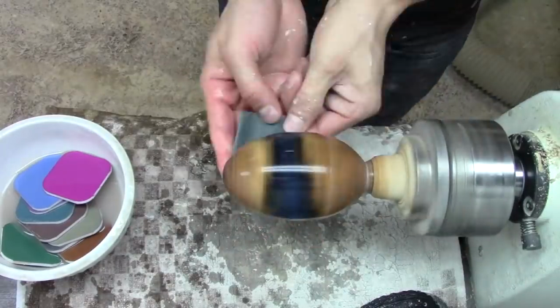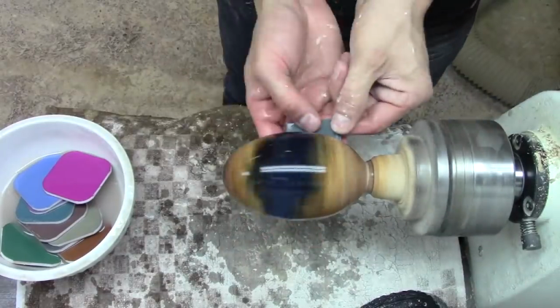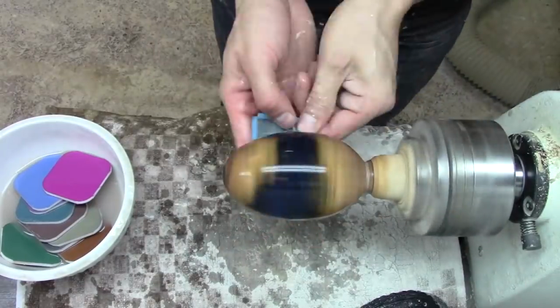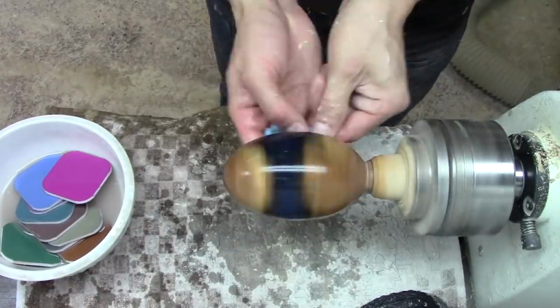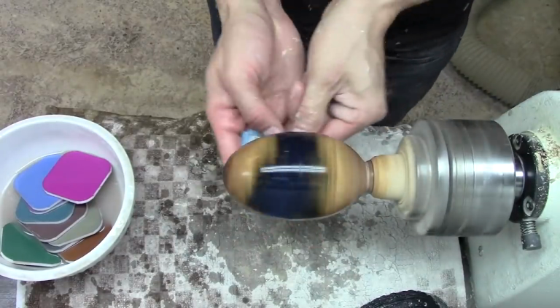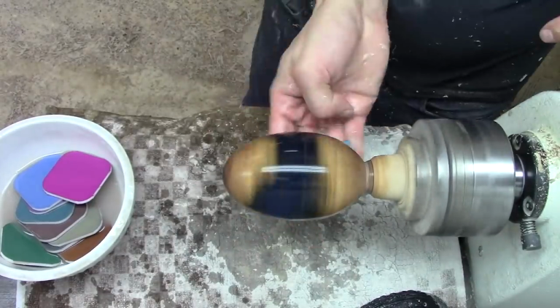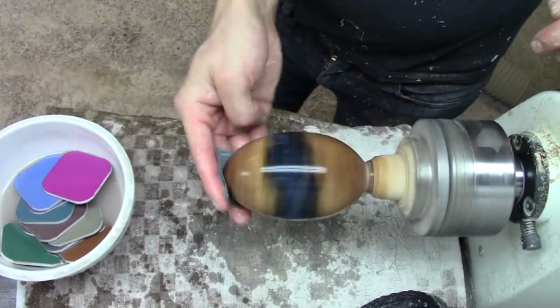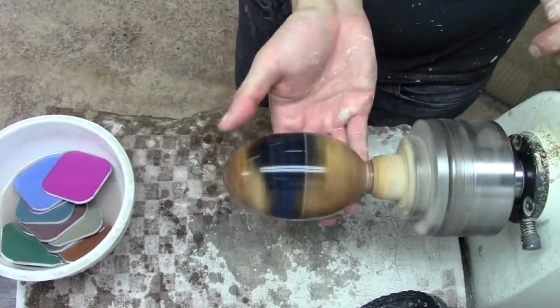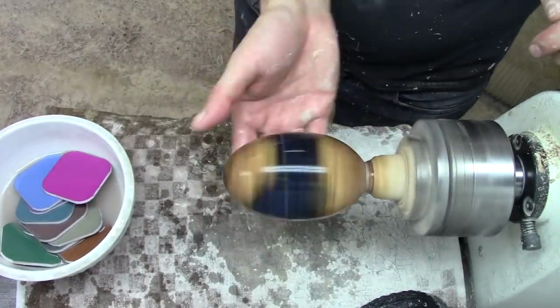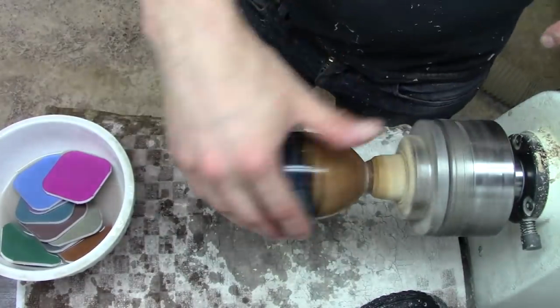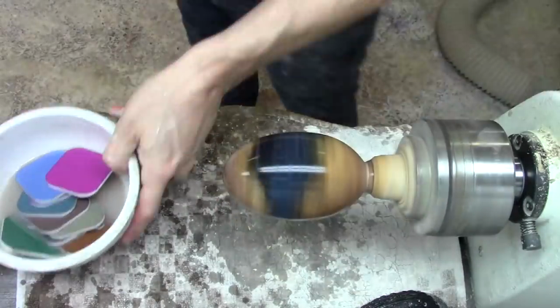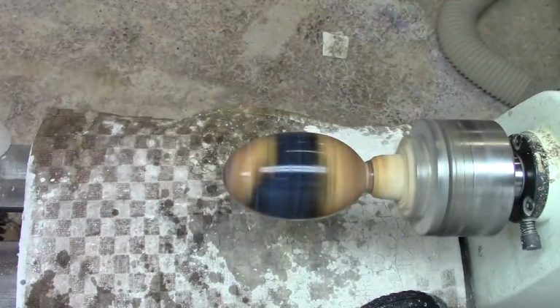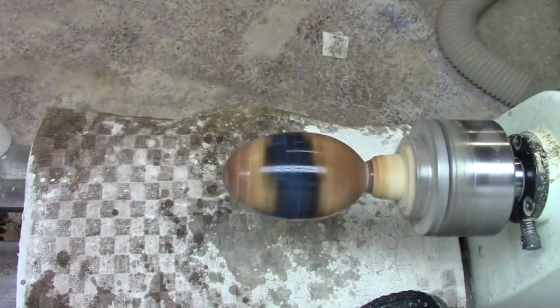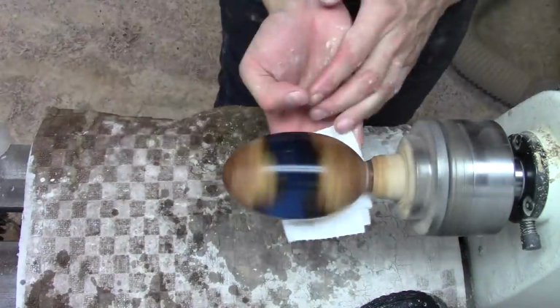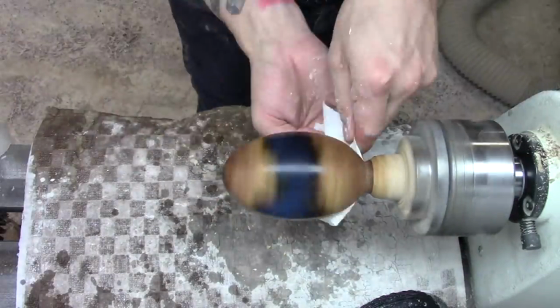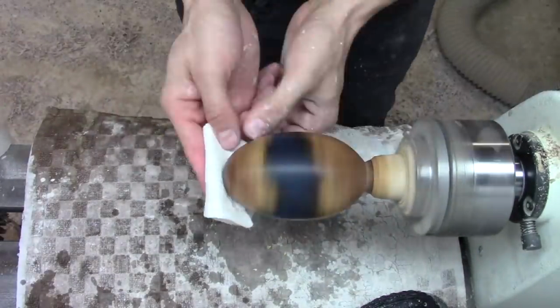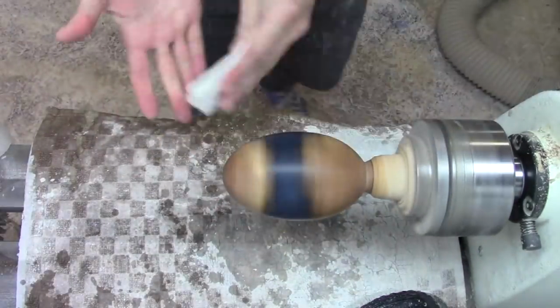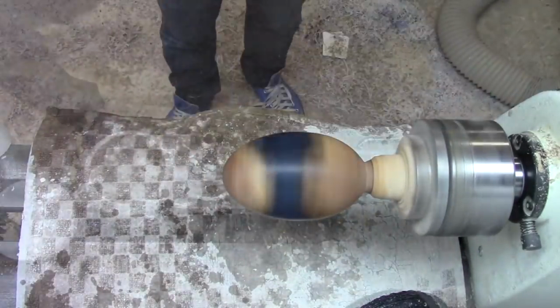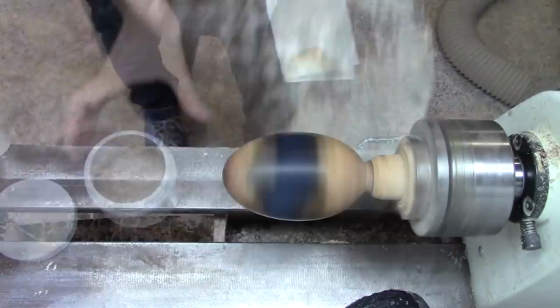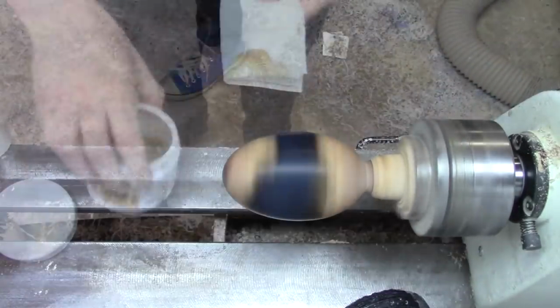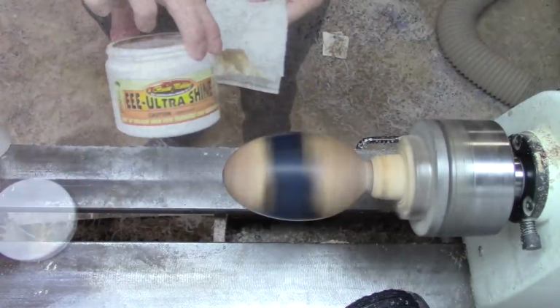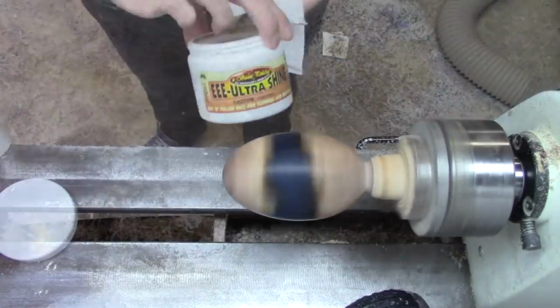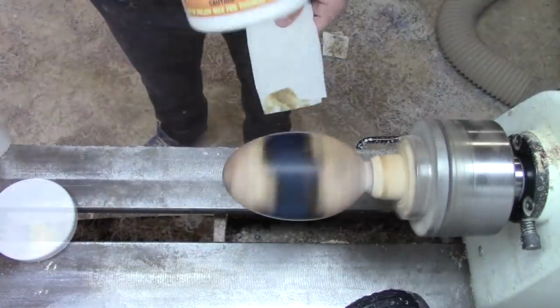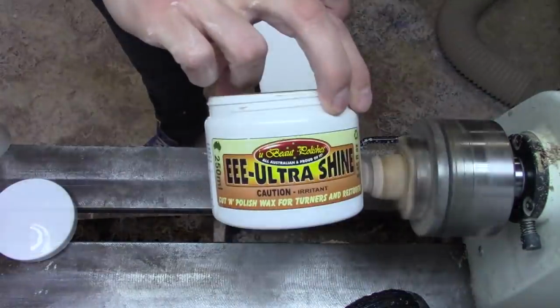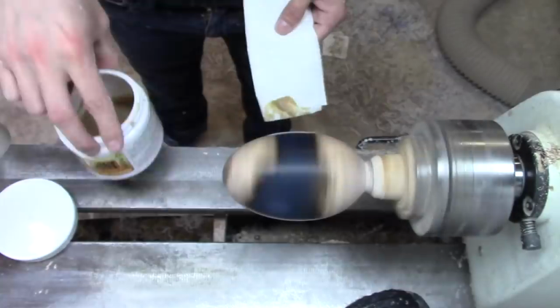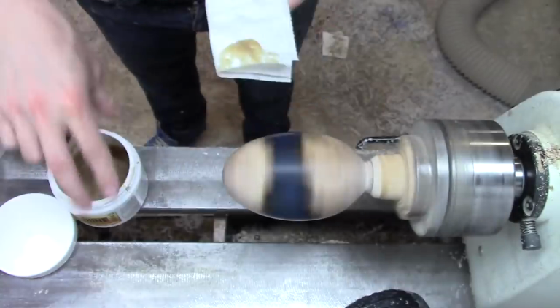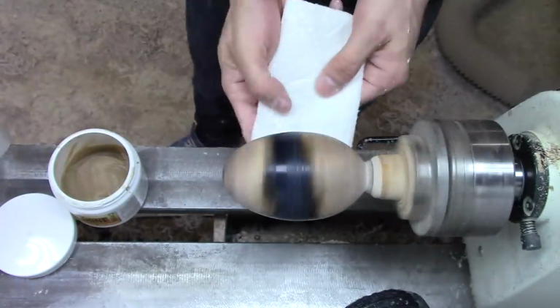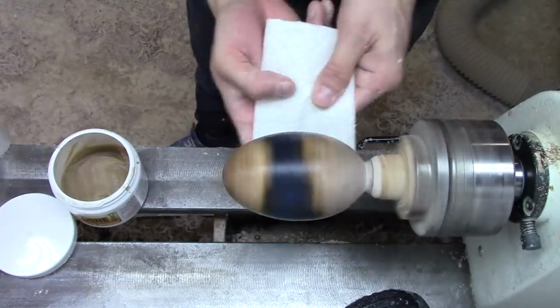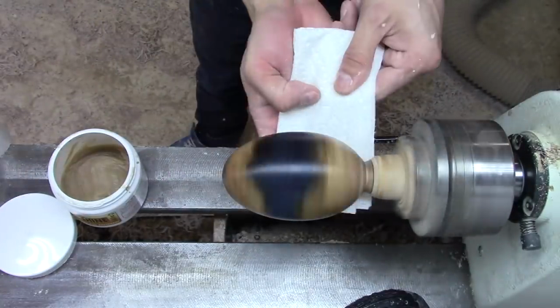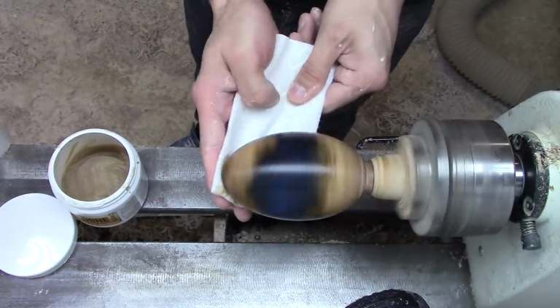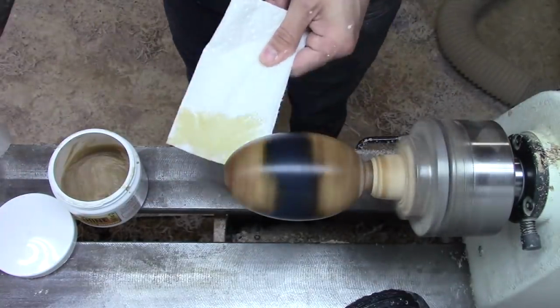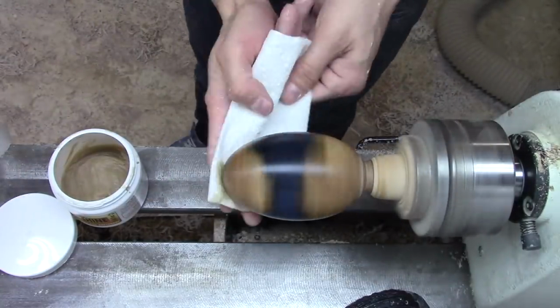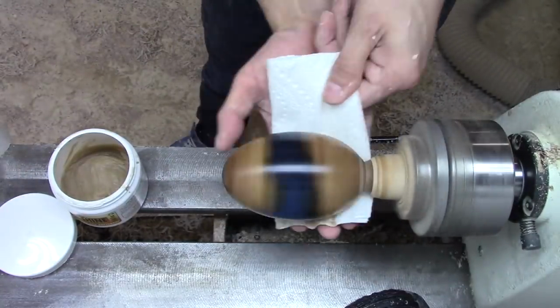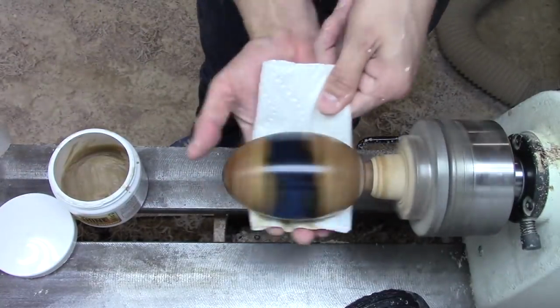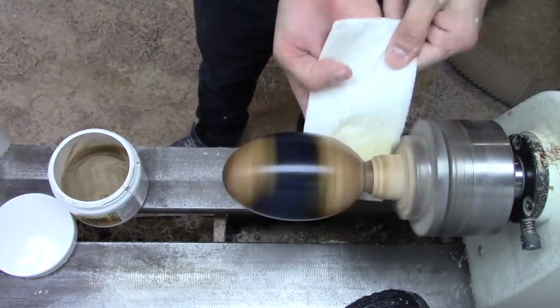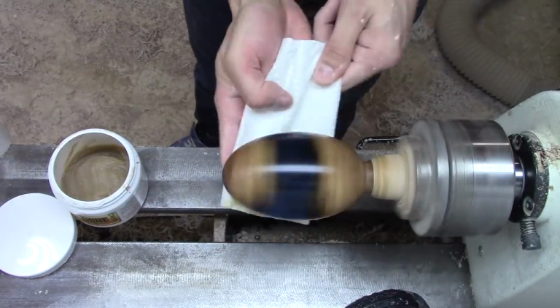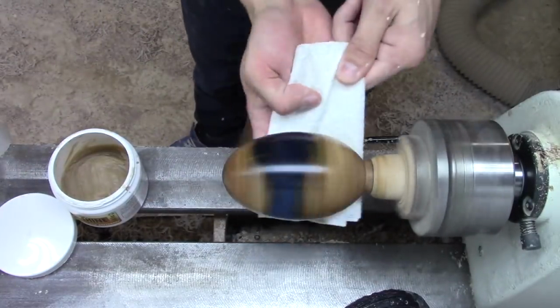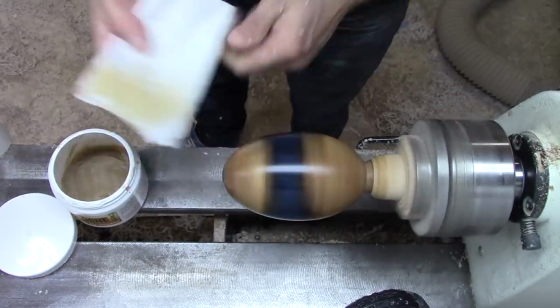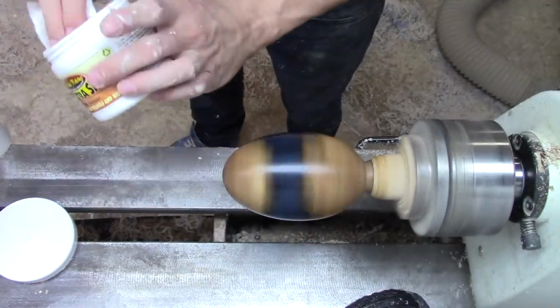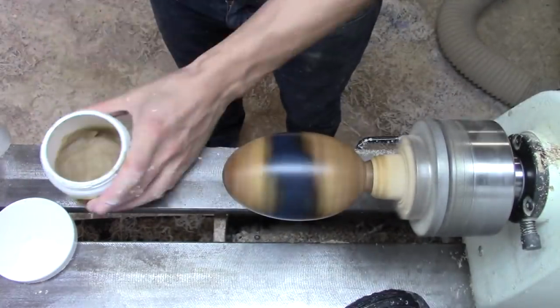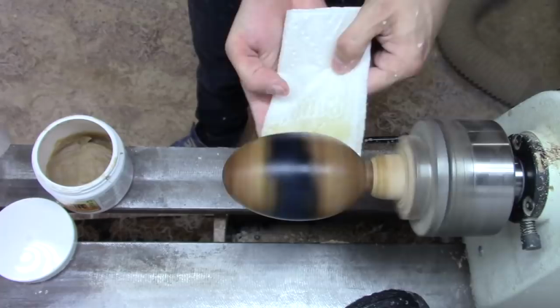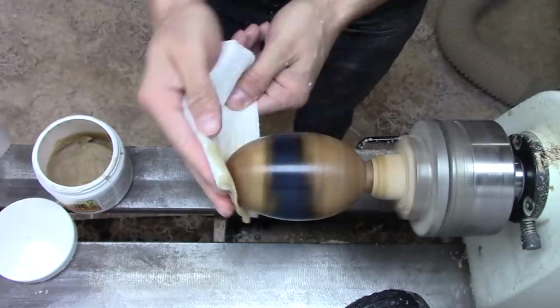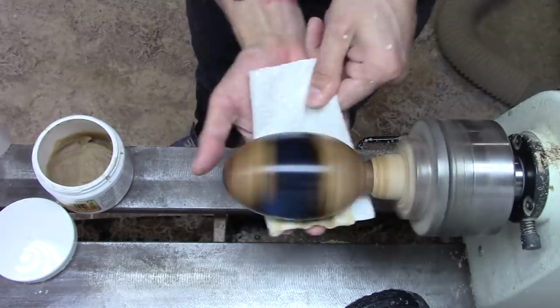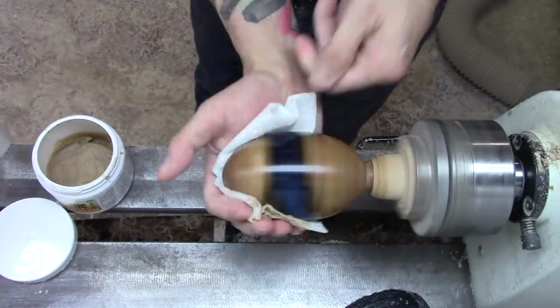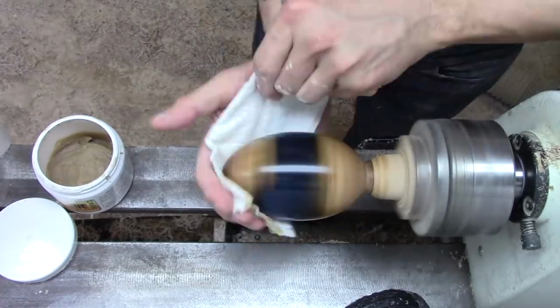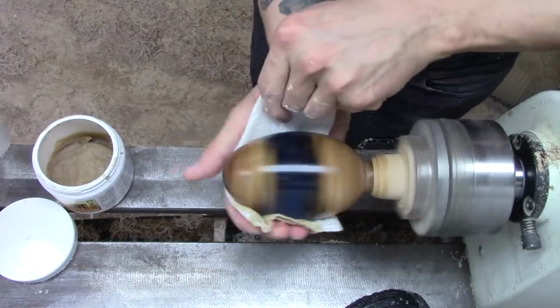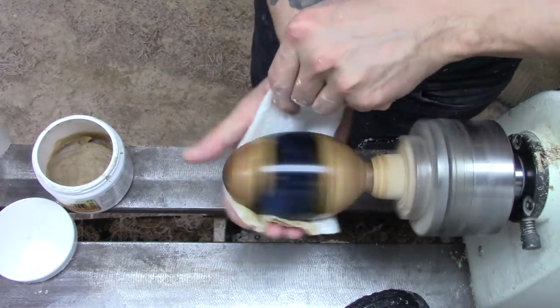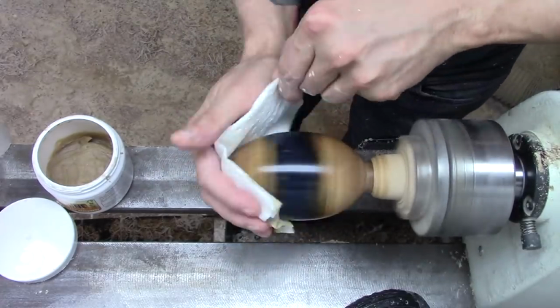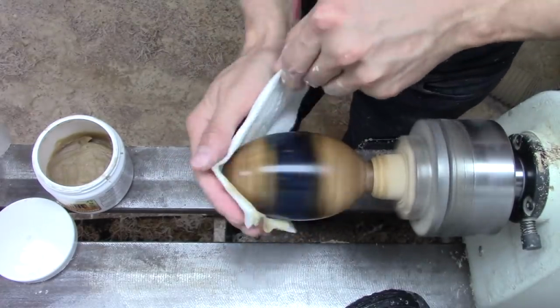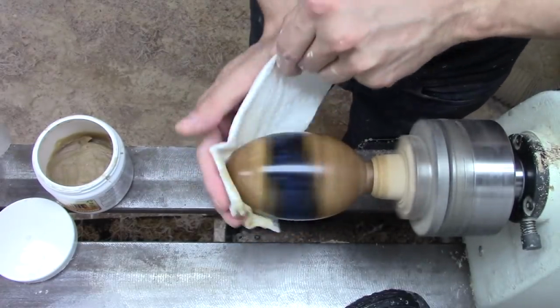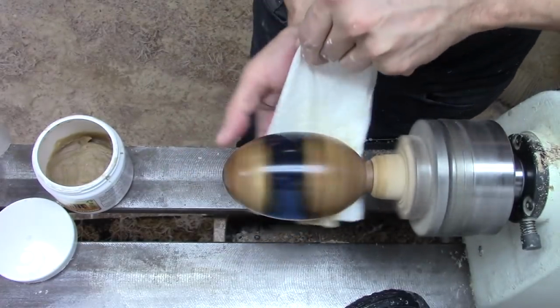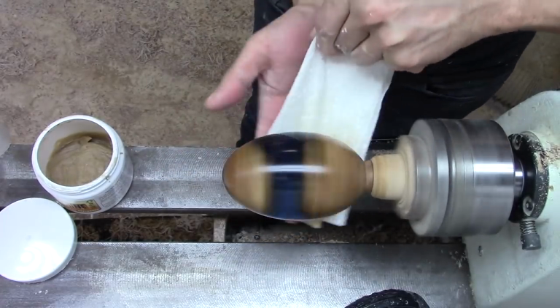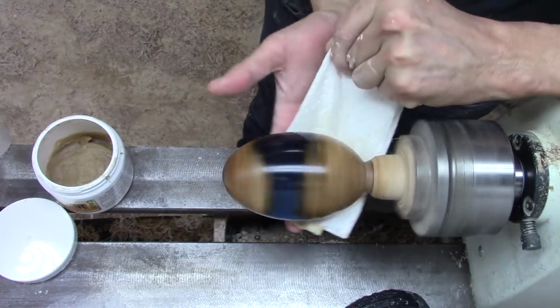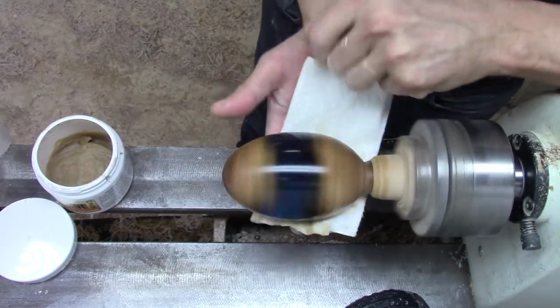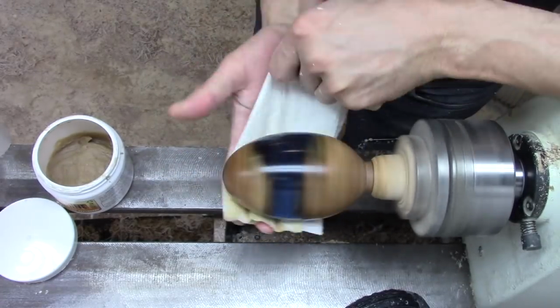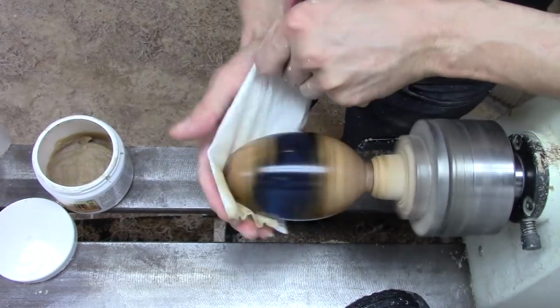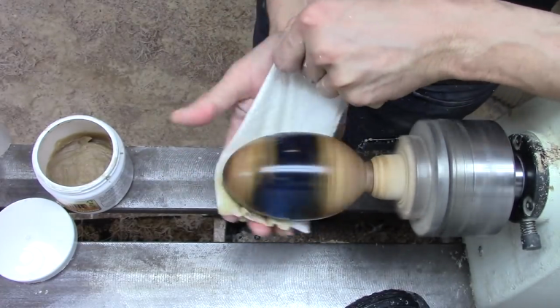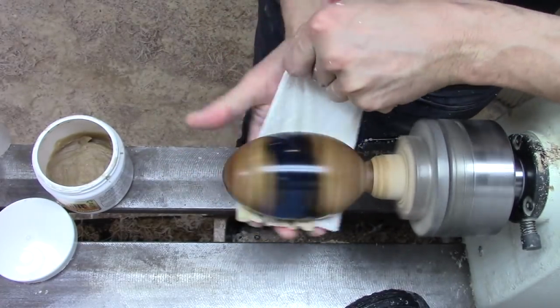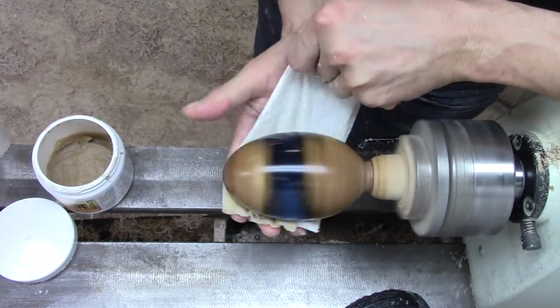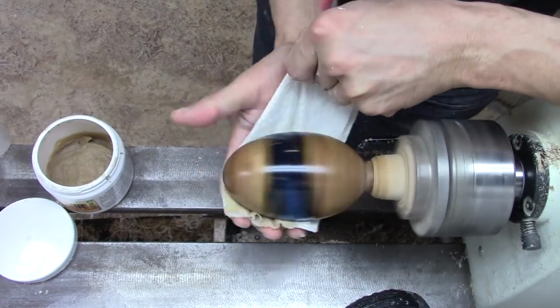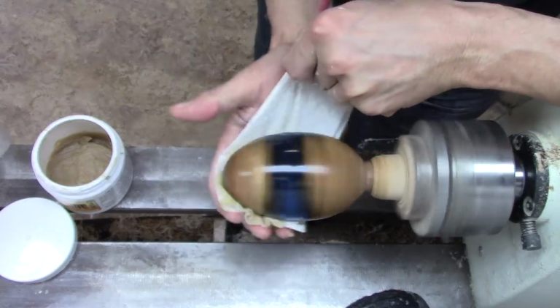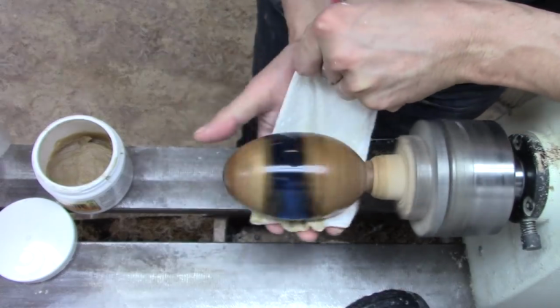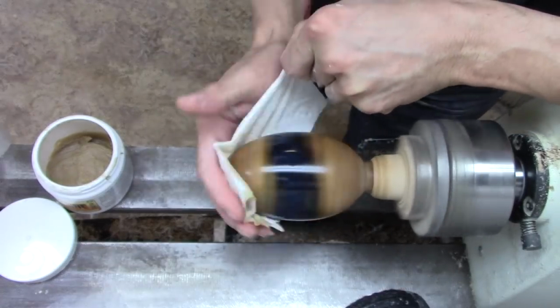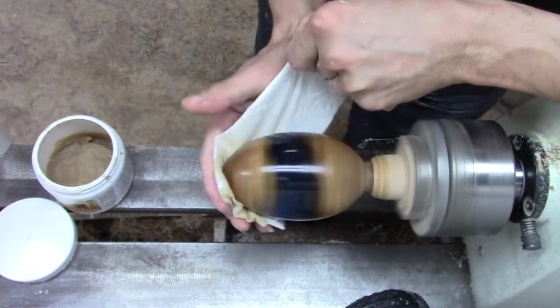Then I dried the egg off. I polished the egg with Triple-E compound, which really makes the wood grain stand out.